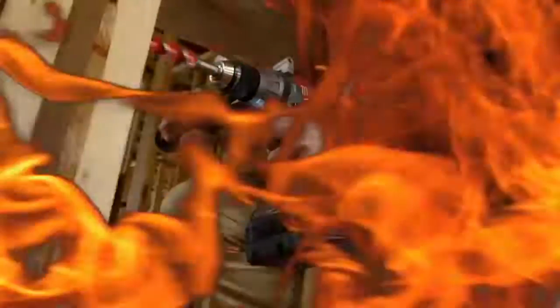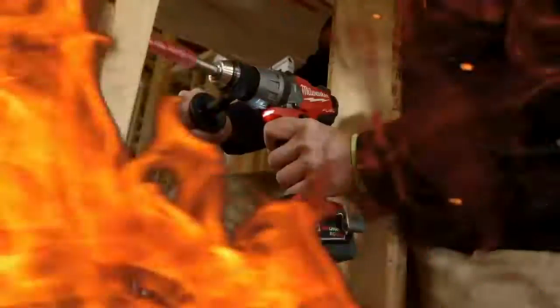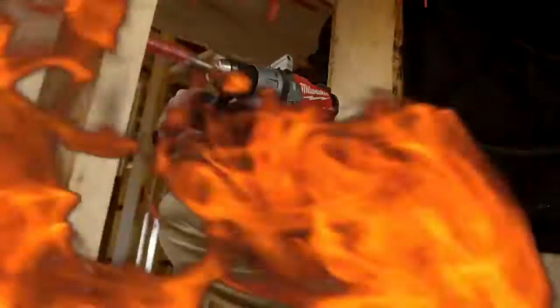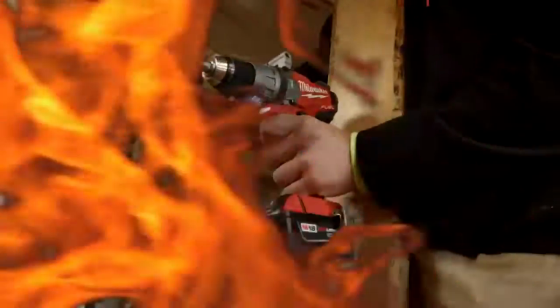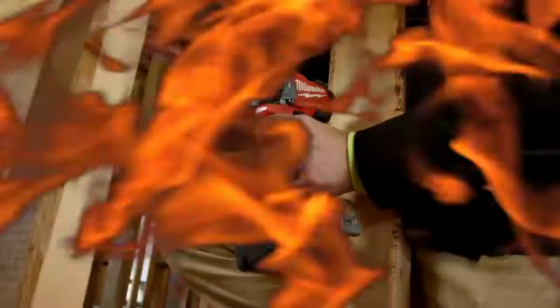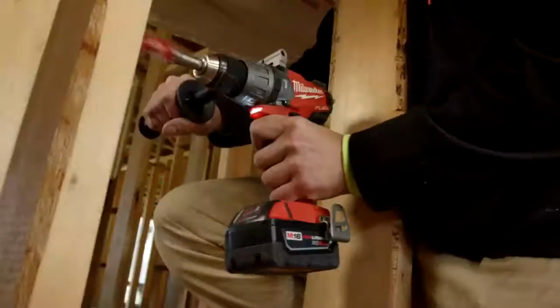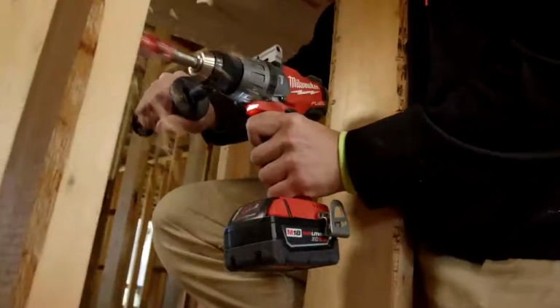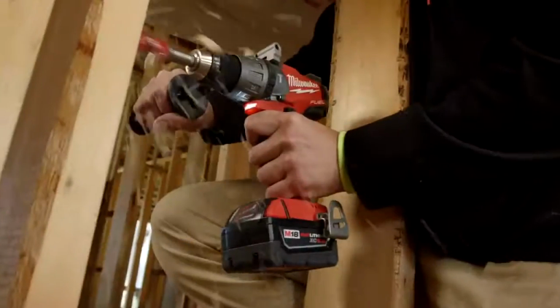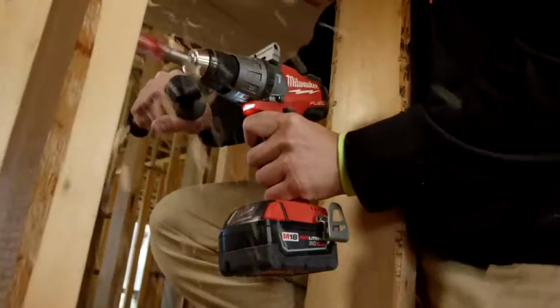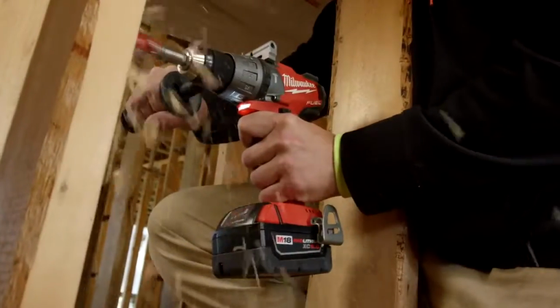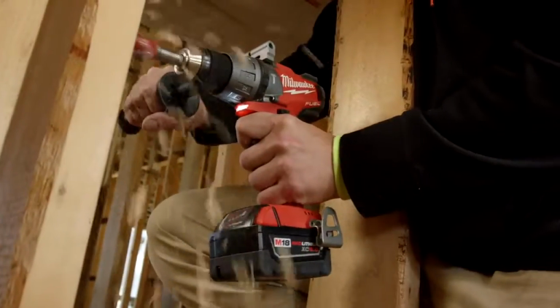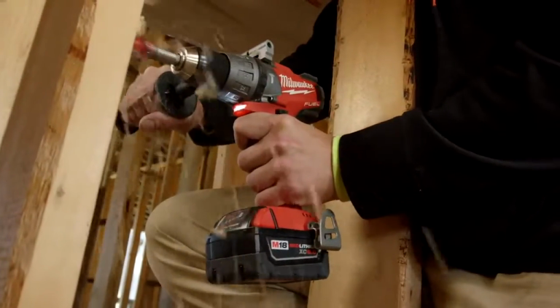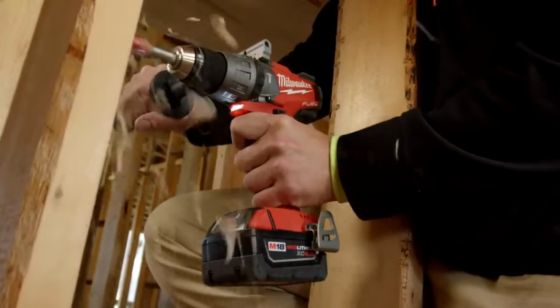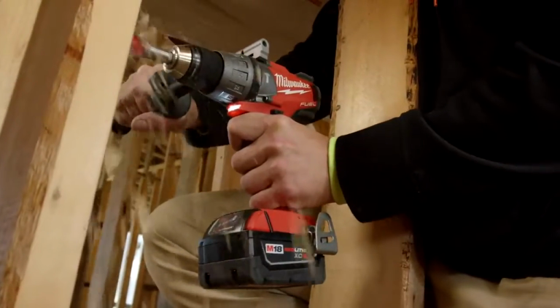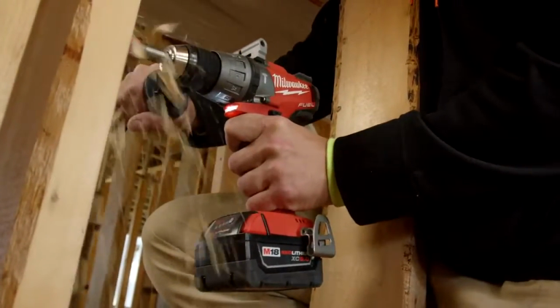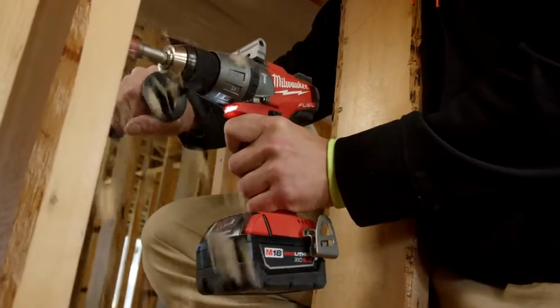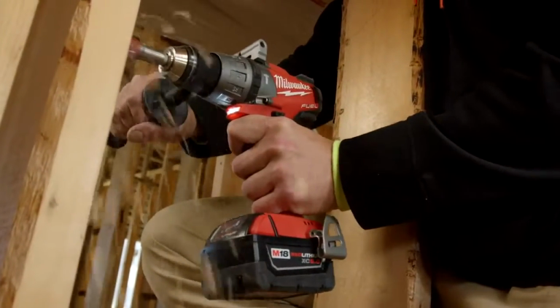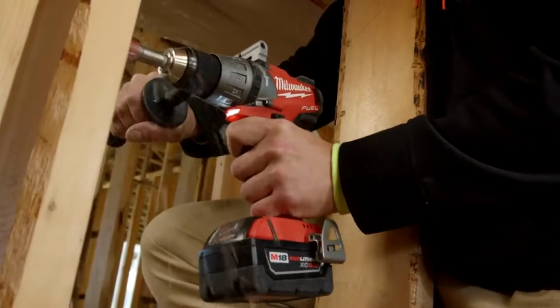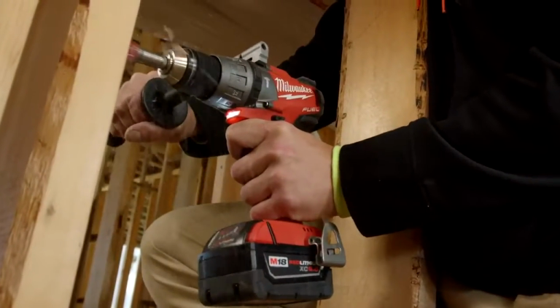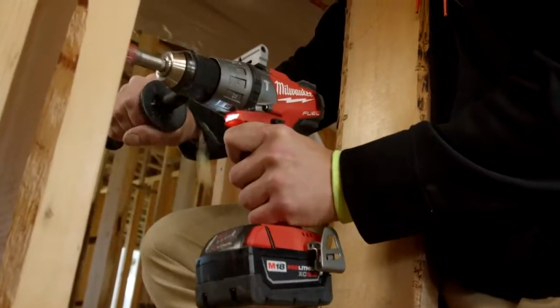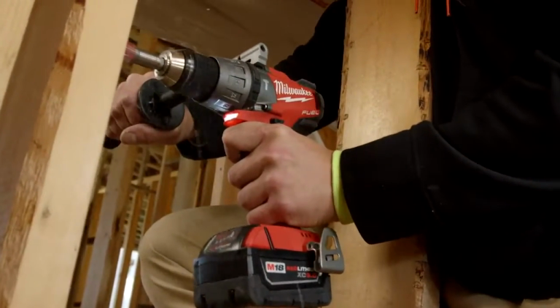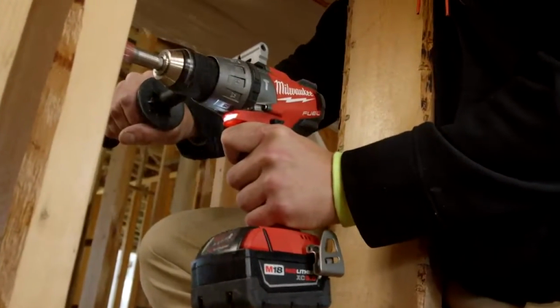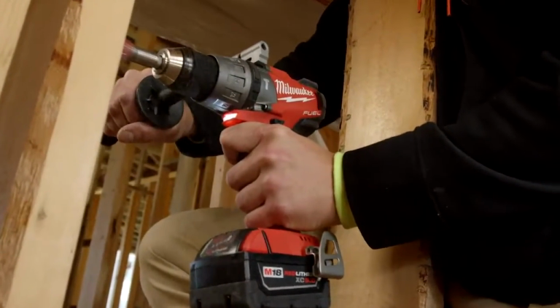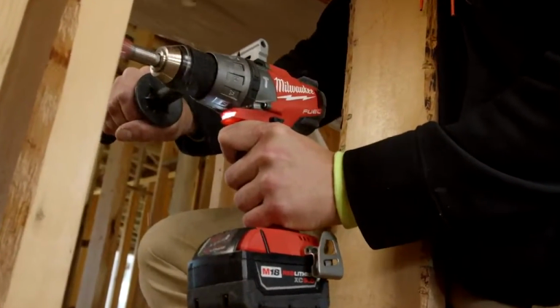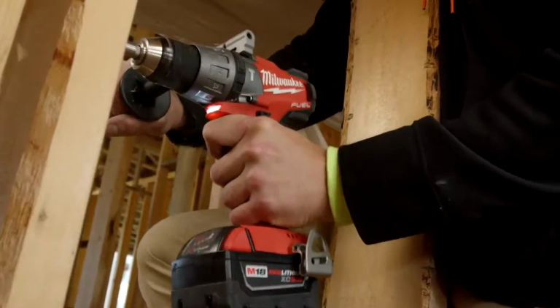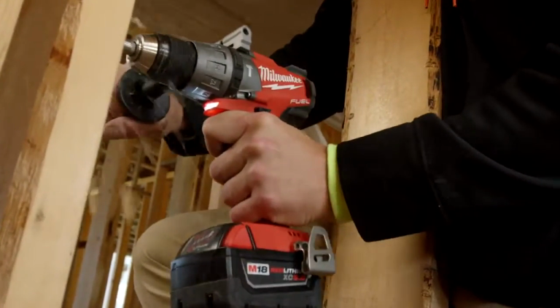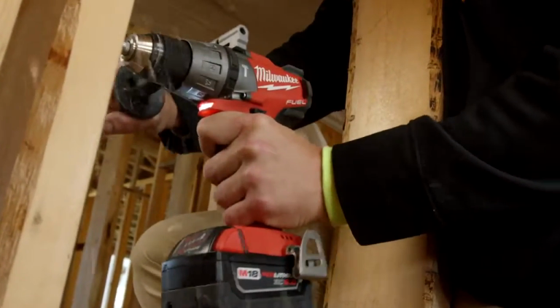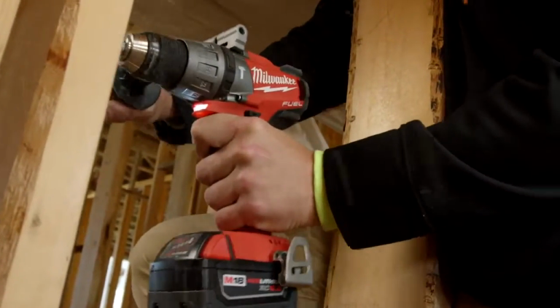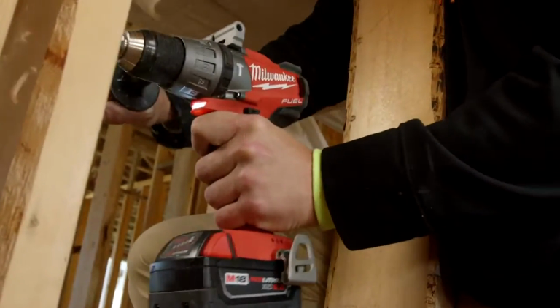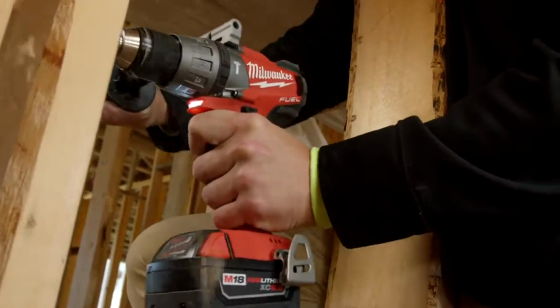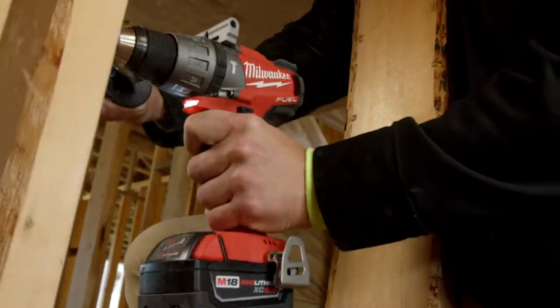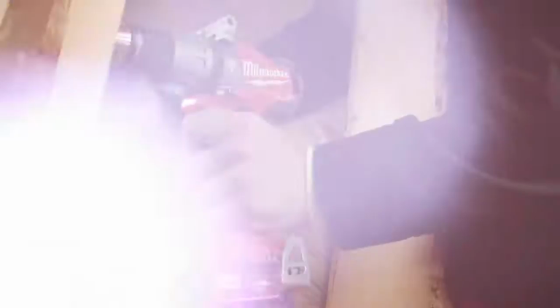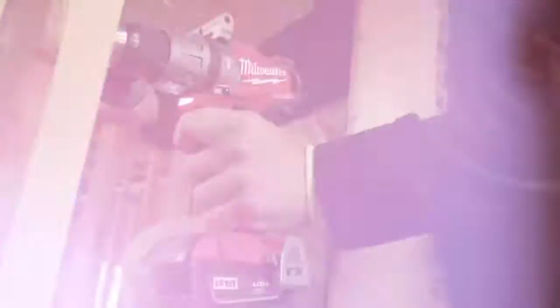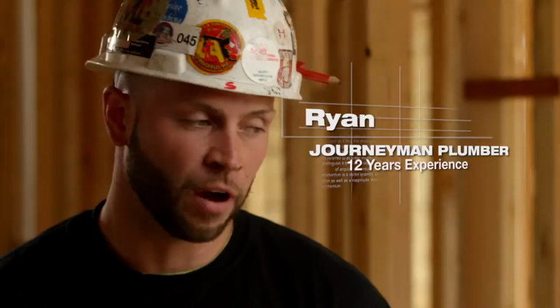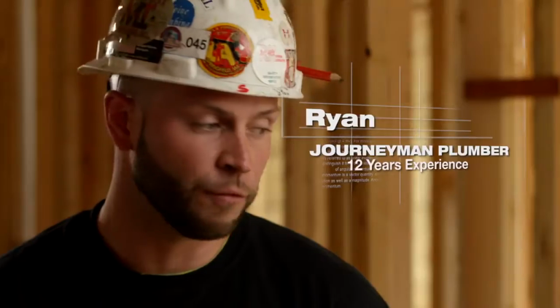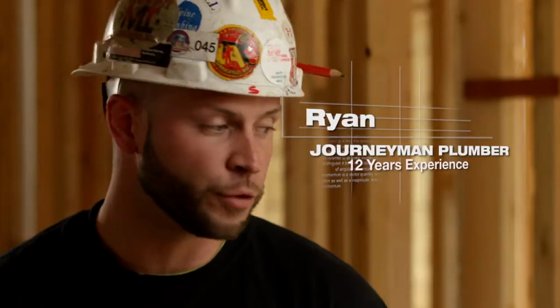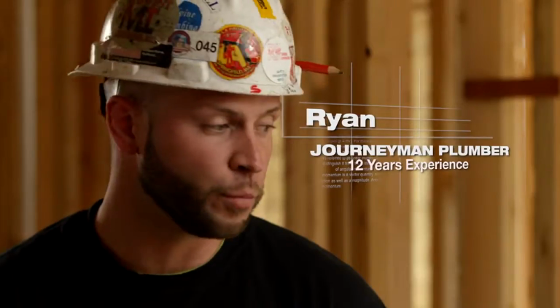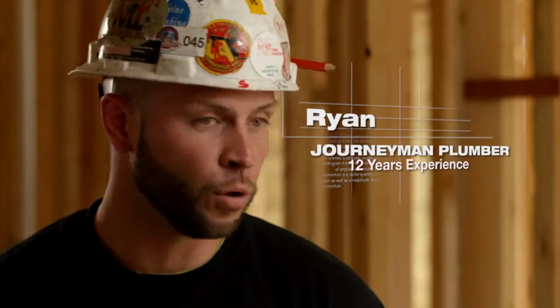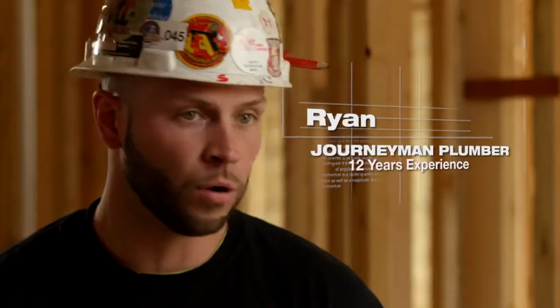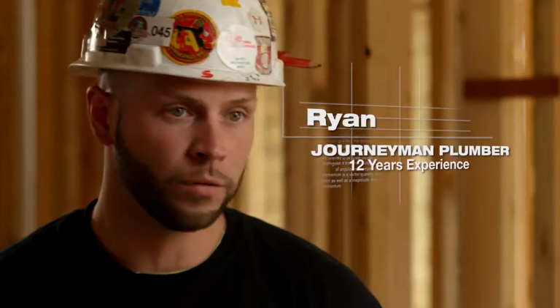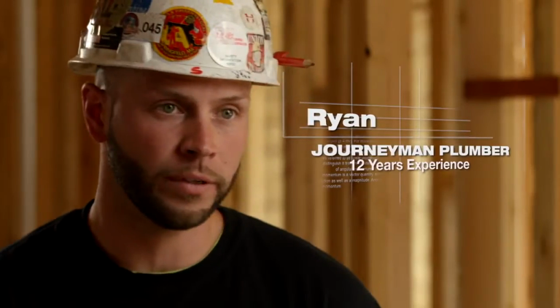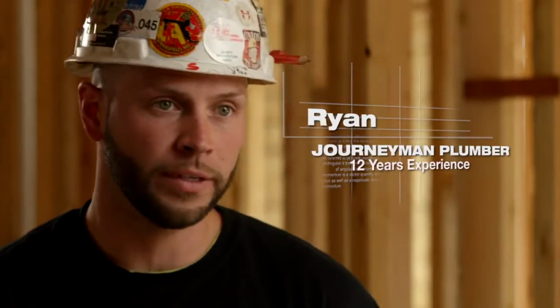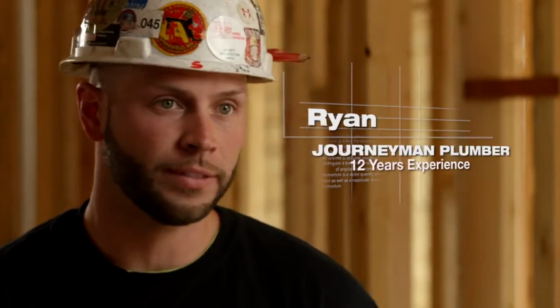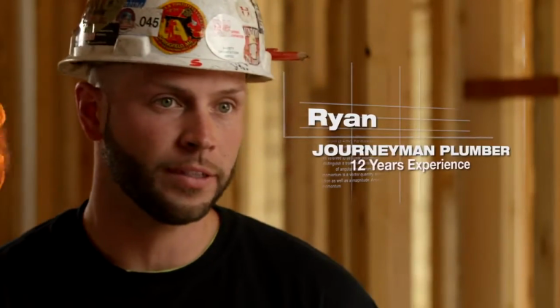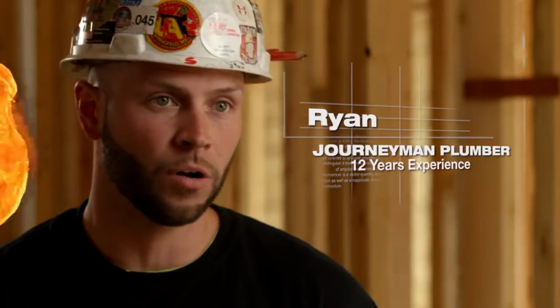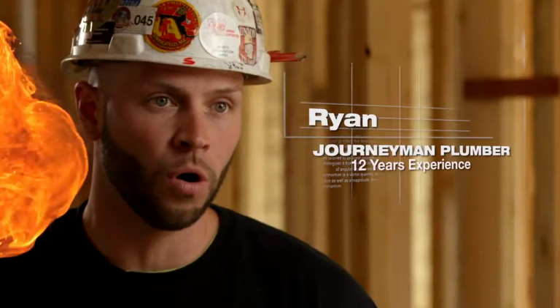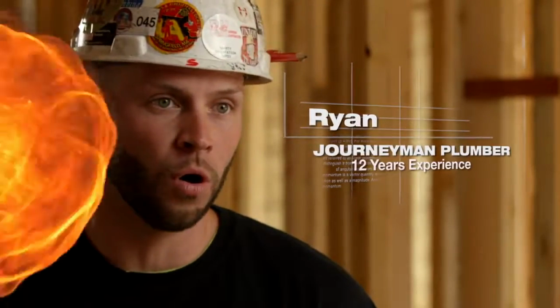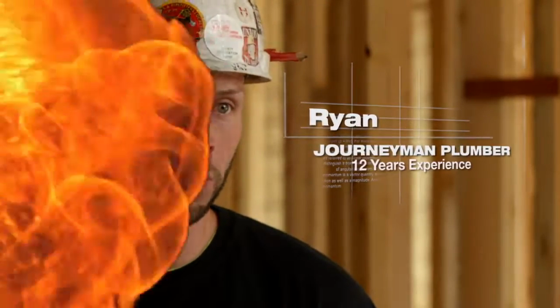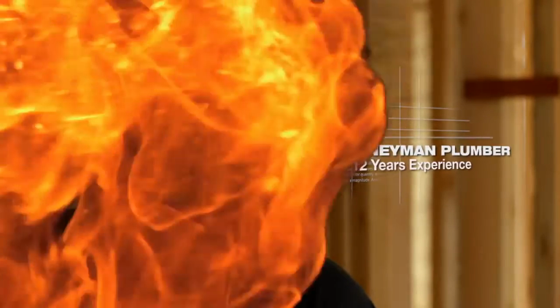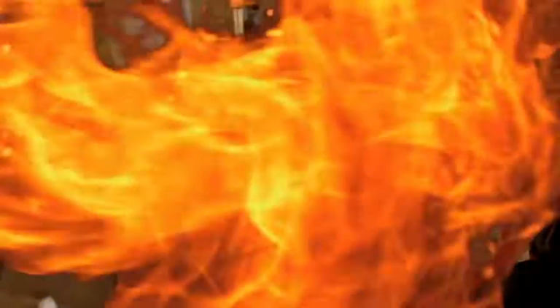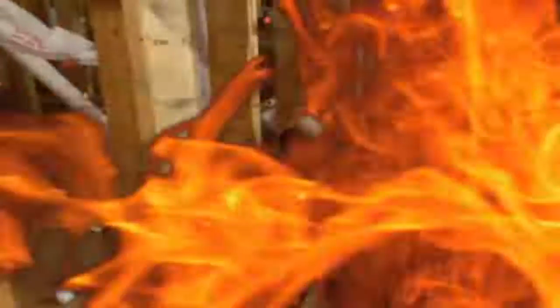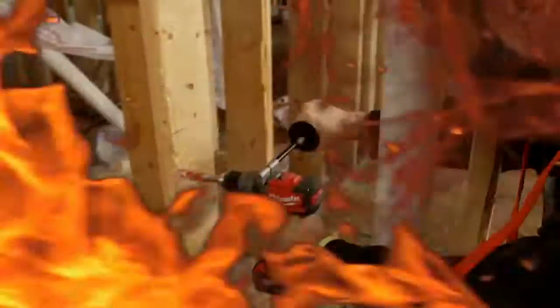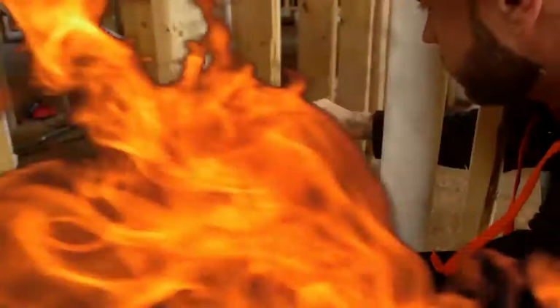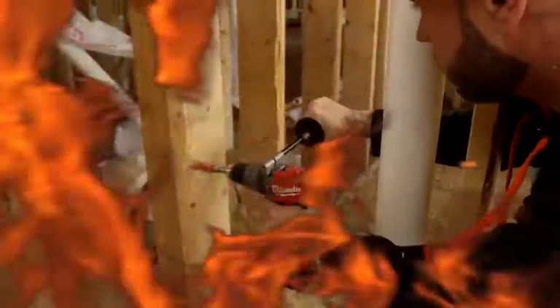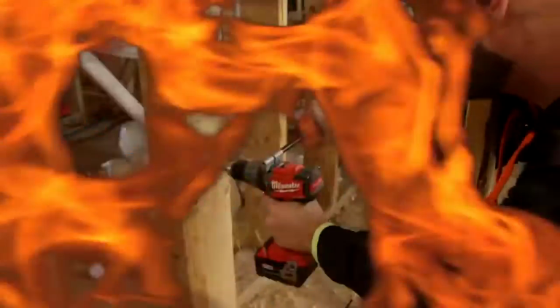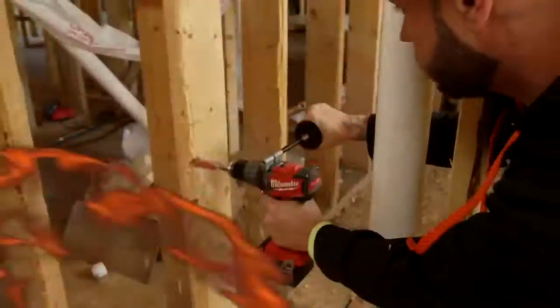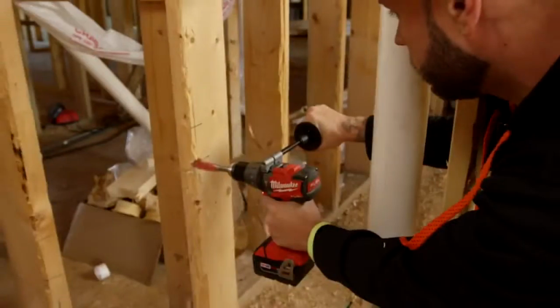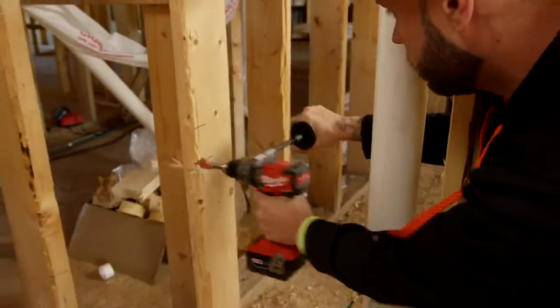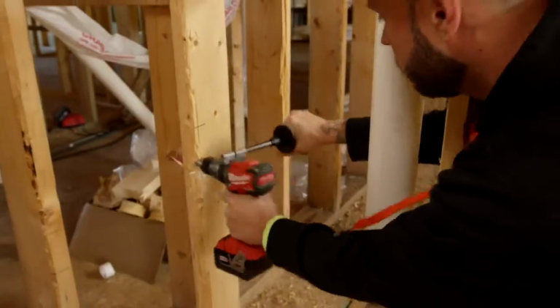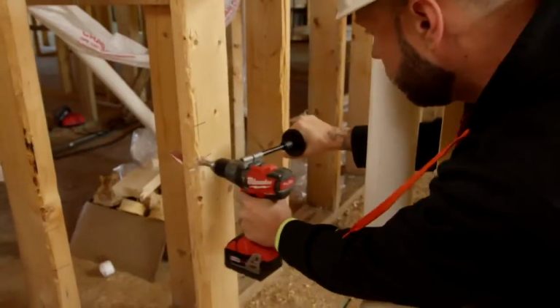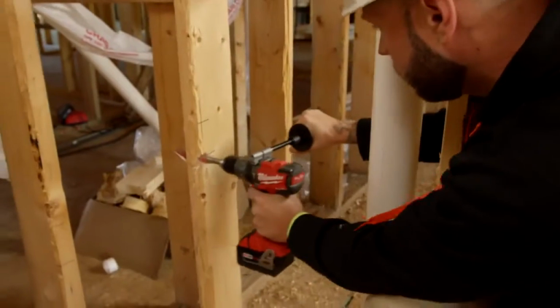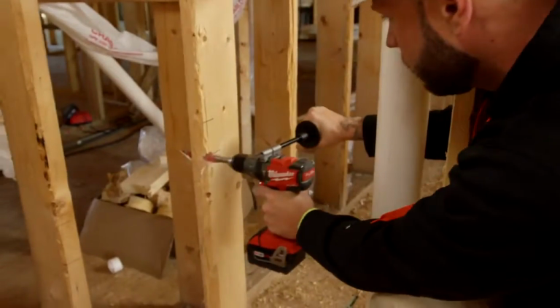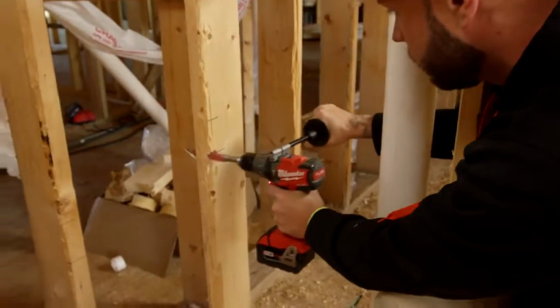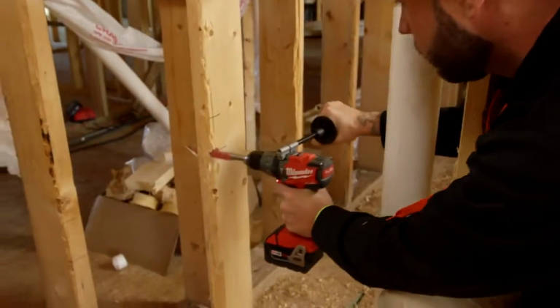First impression: very compact, light, comfortable, easy to hold. Compactness of the drill is great.